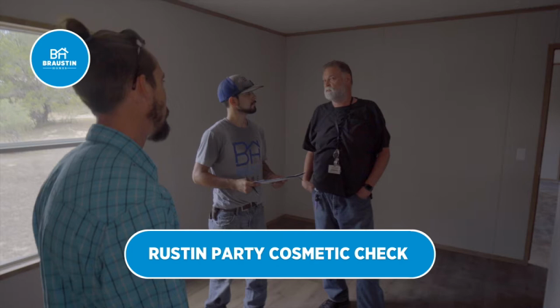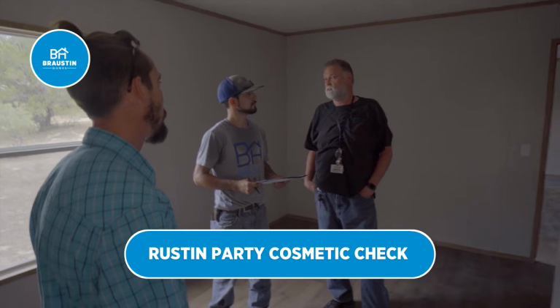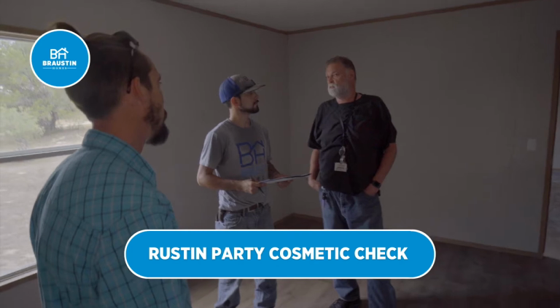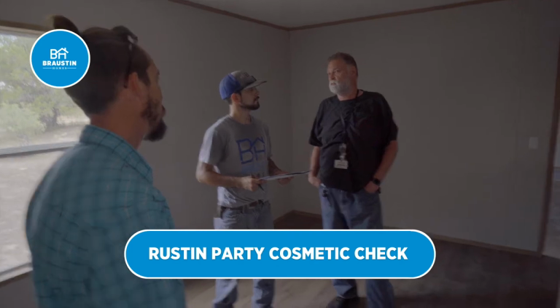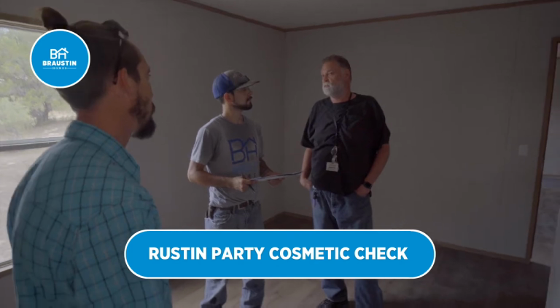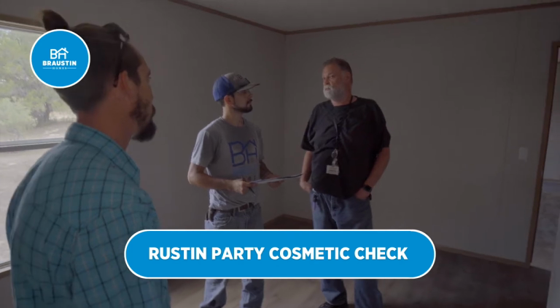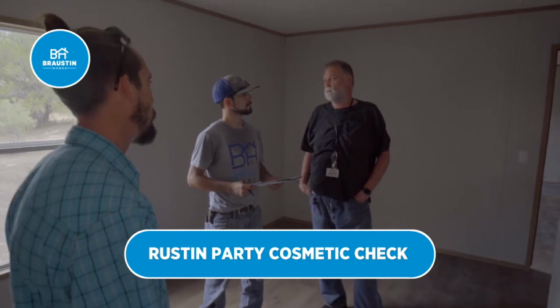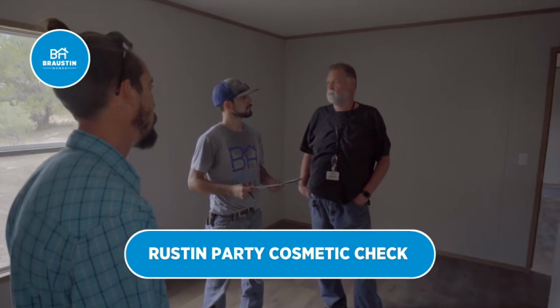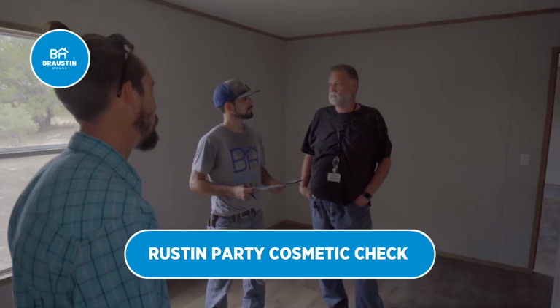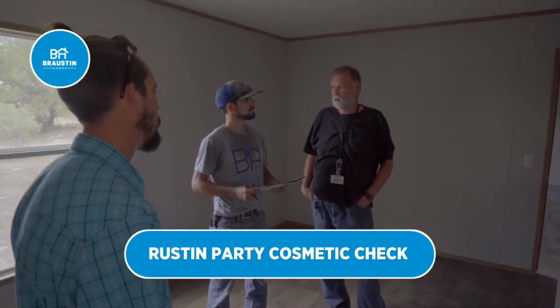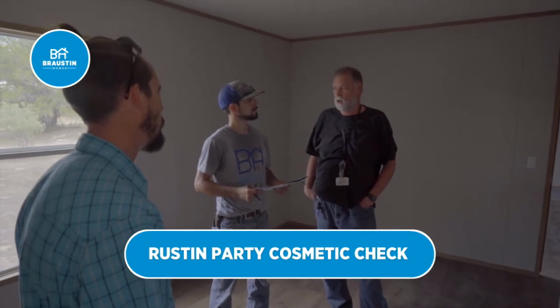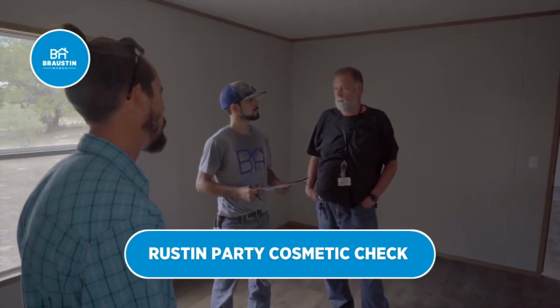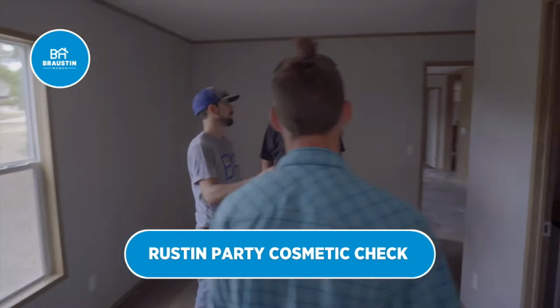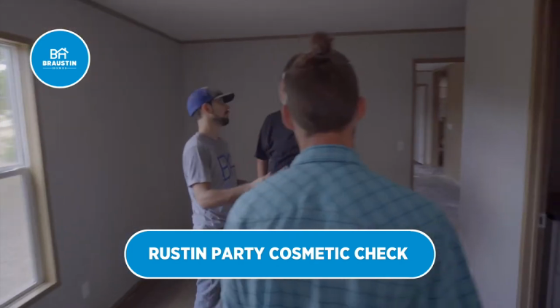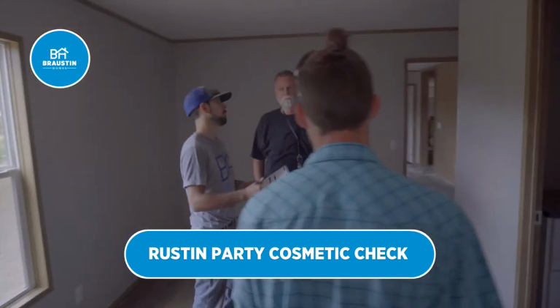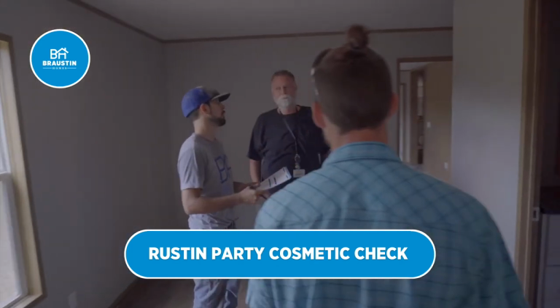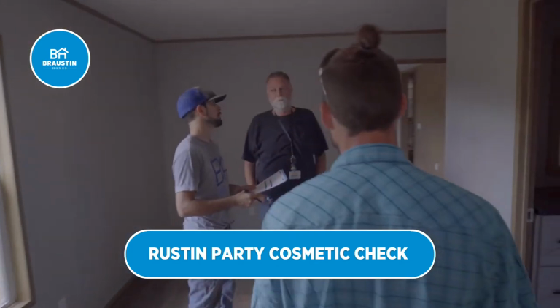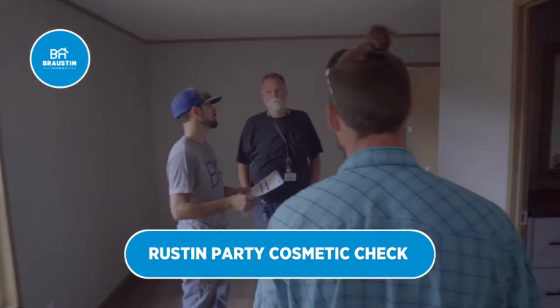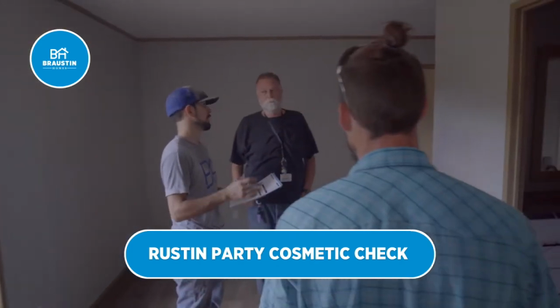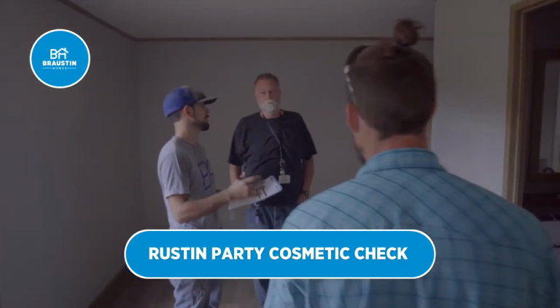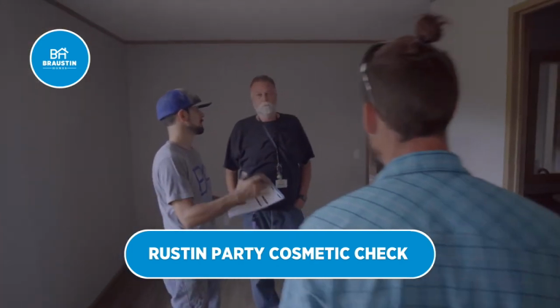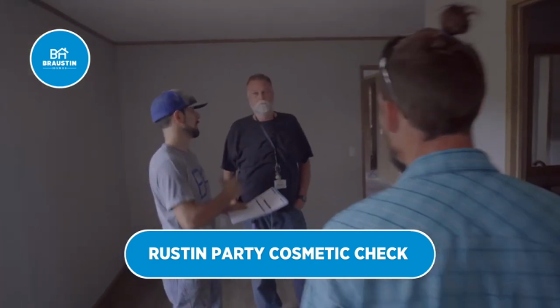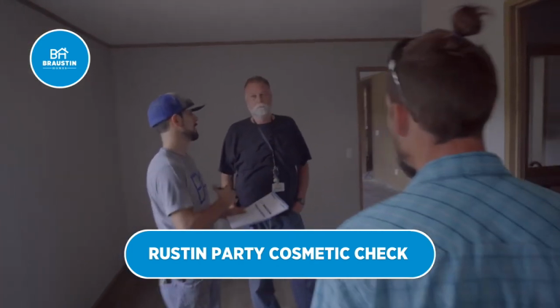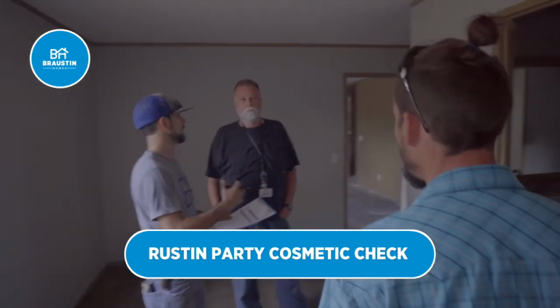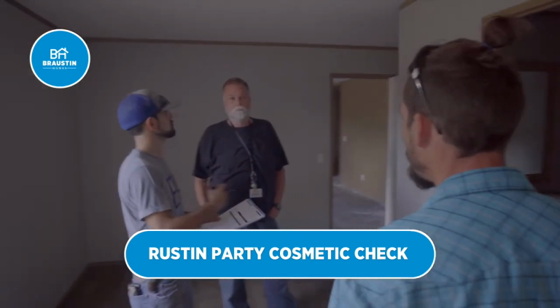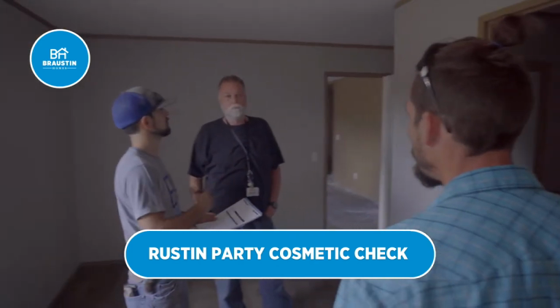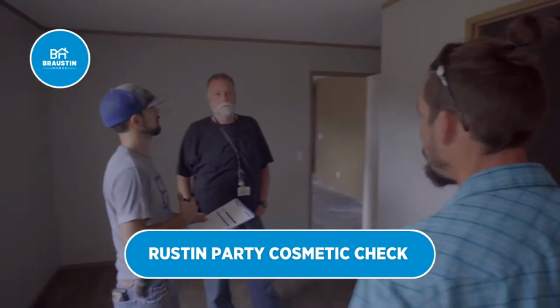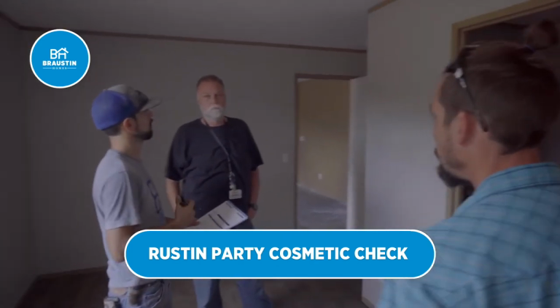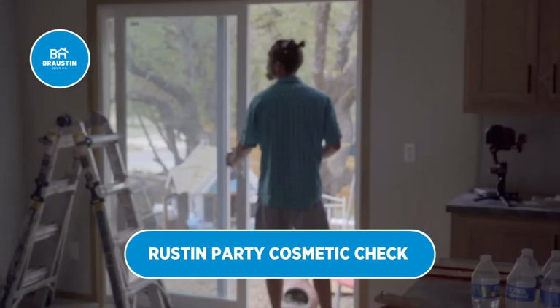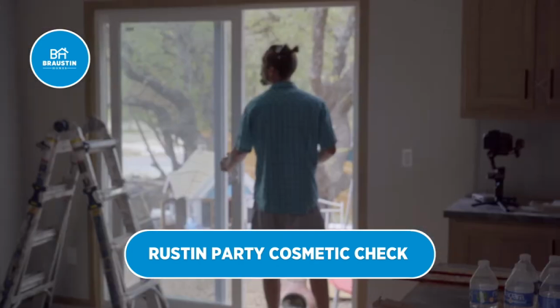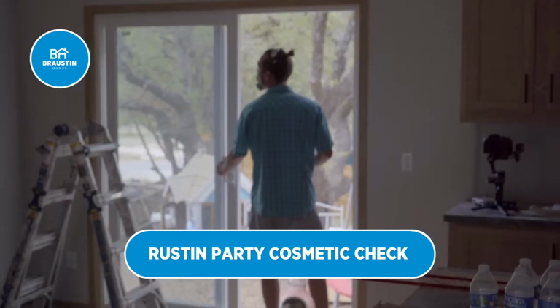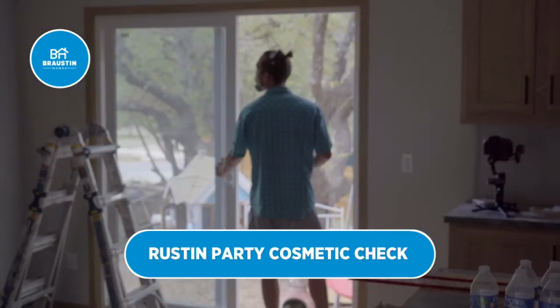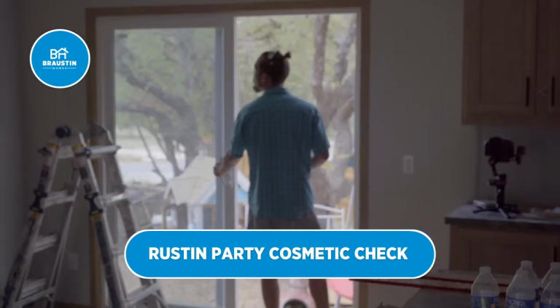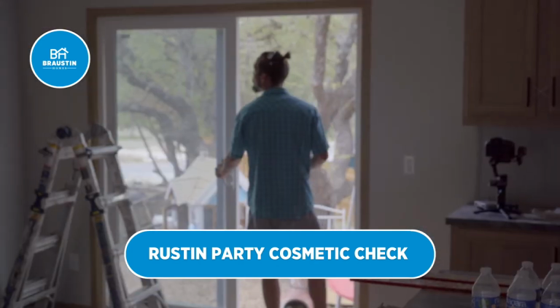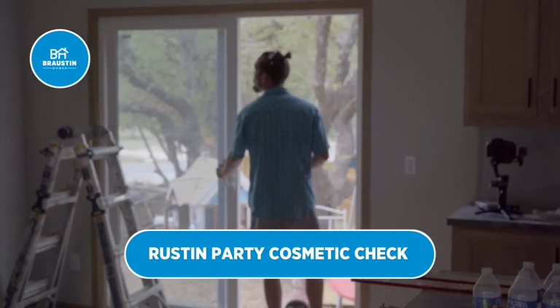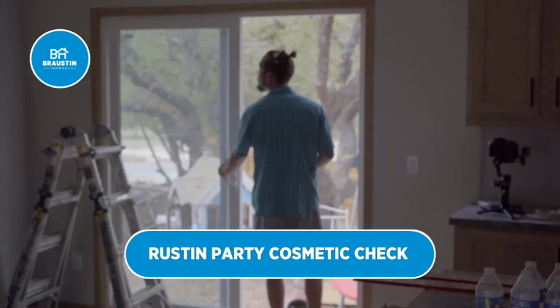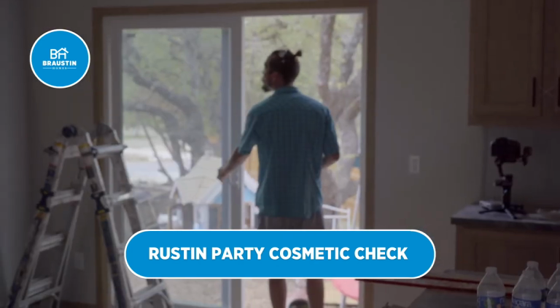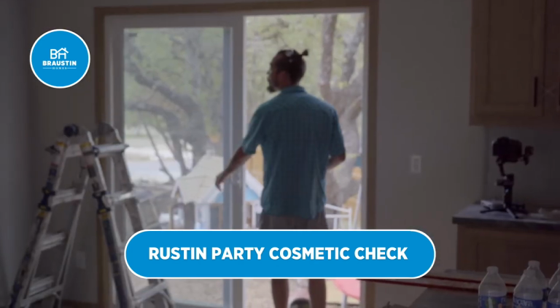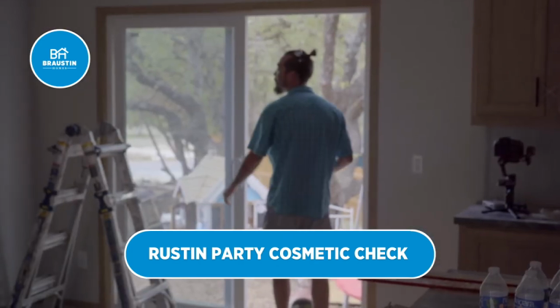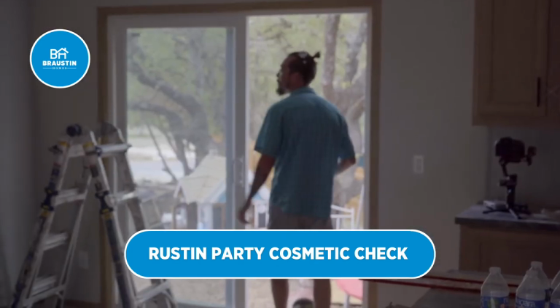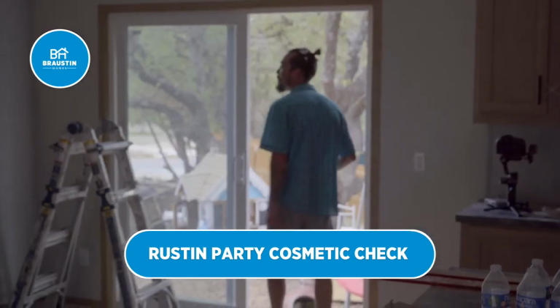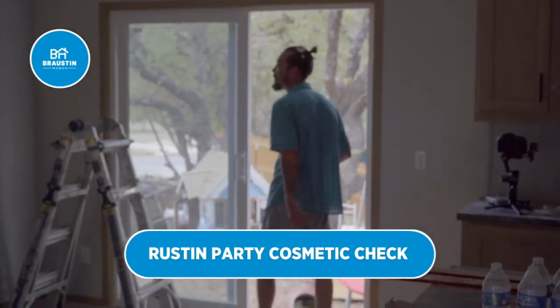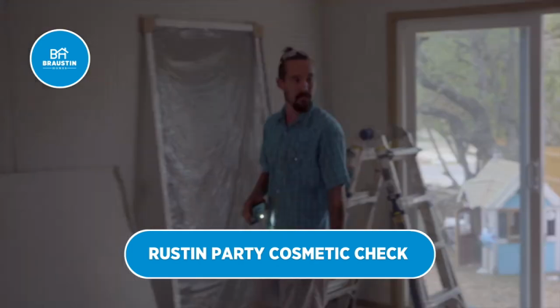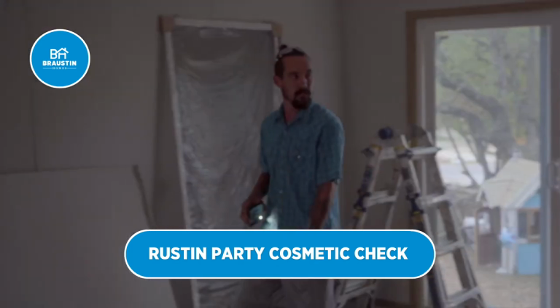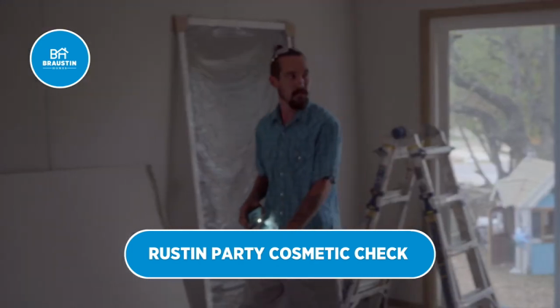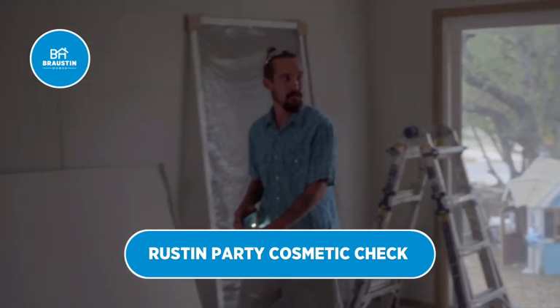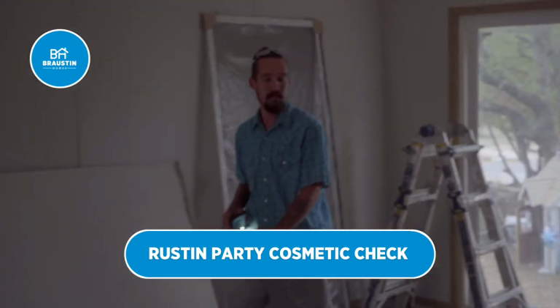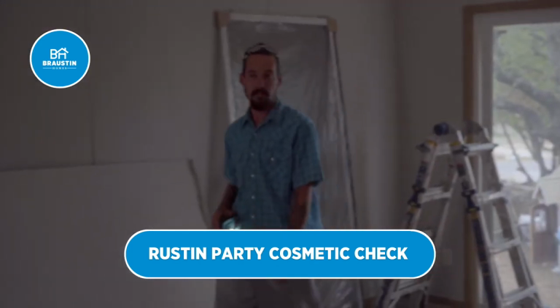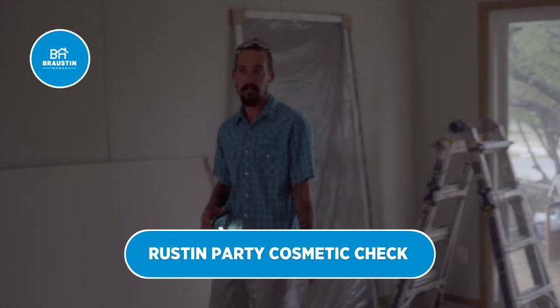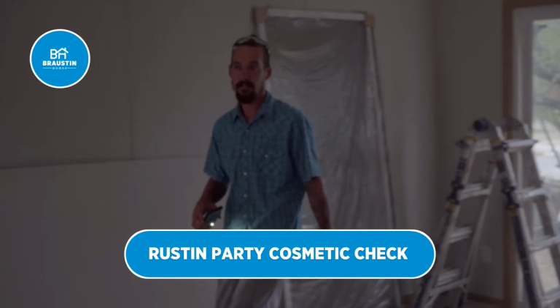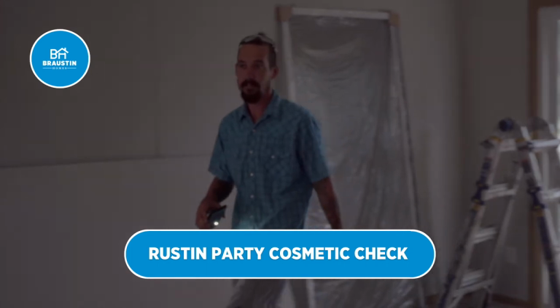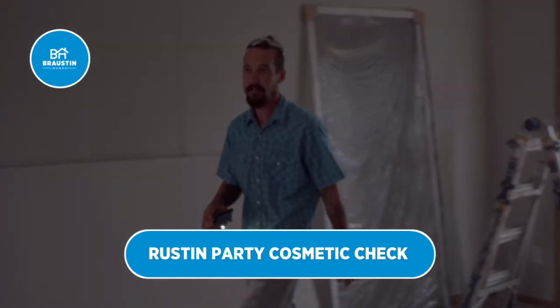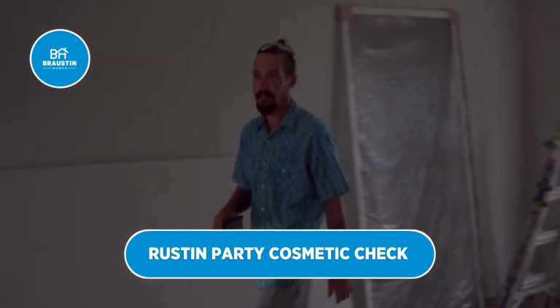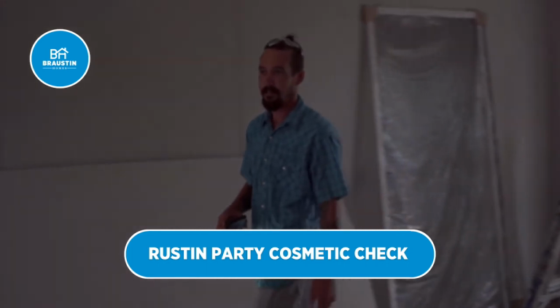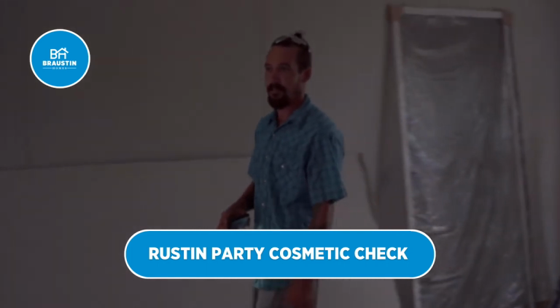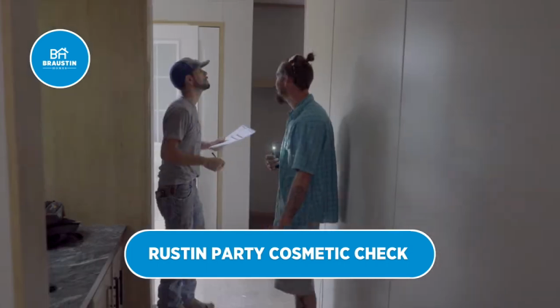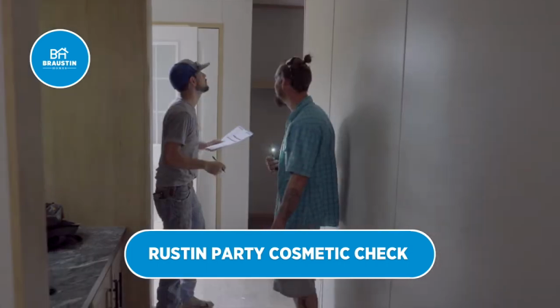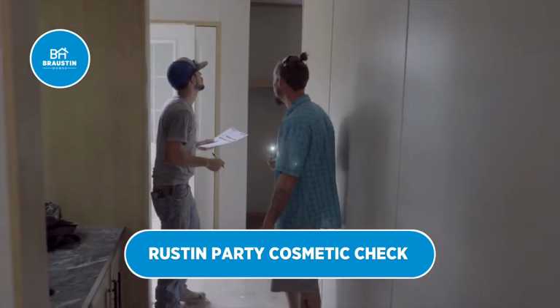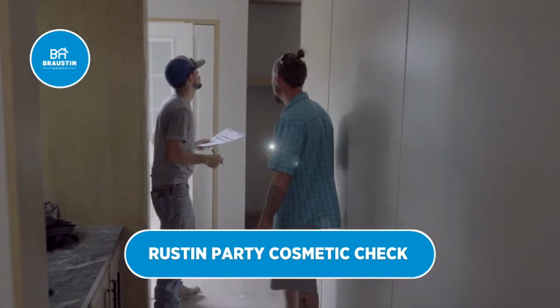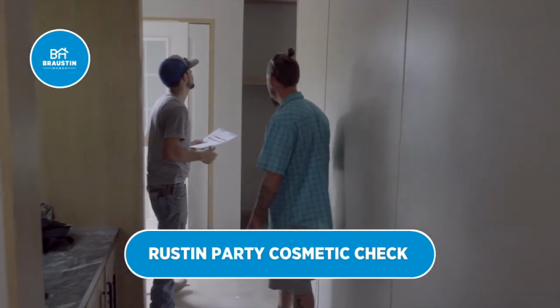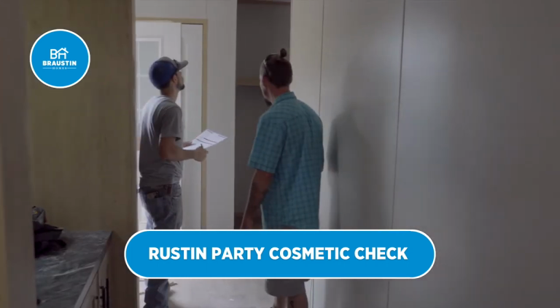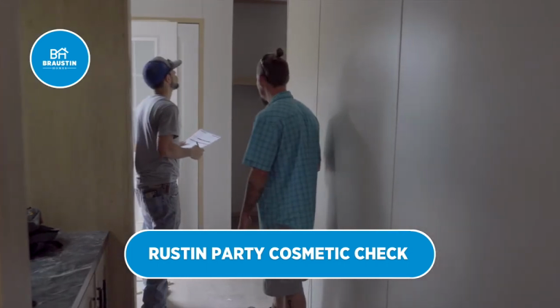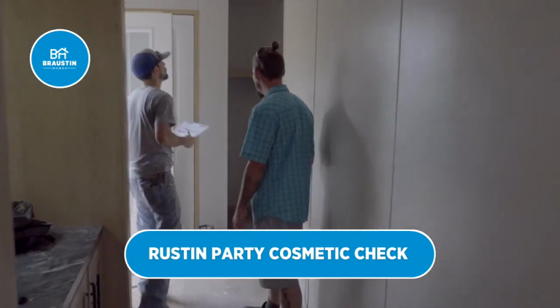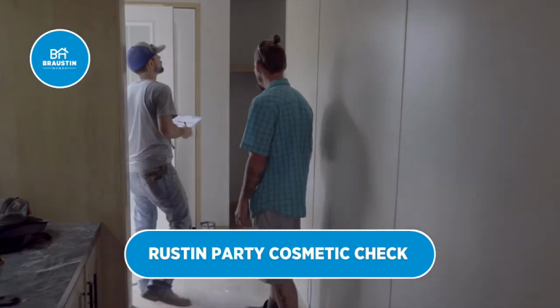When your home travels, there will be some bumps and bruises. Our service team is going through with the walkthrough party and identifying these minor cosmetic repairs.